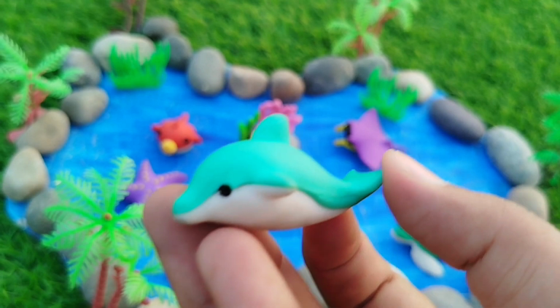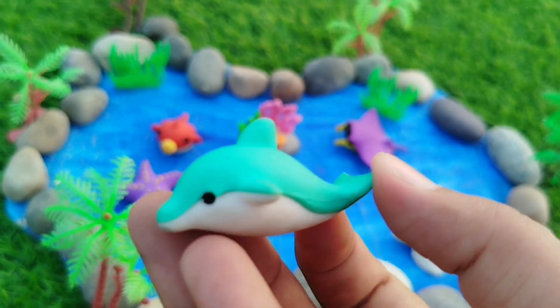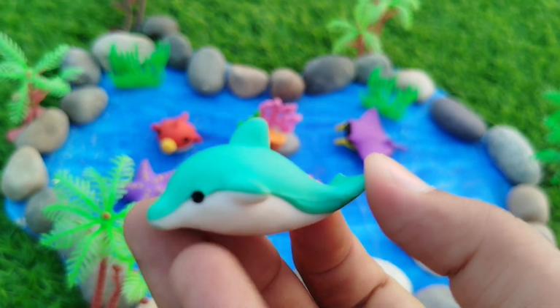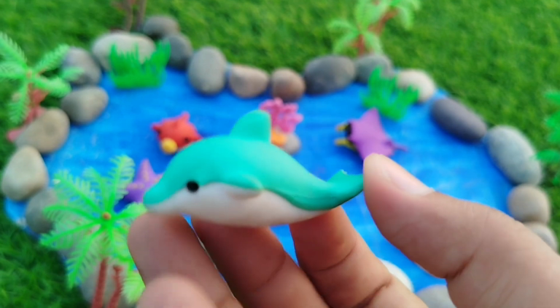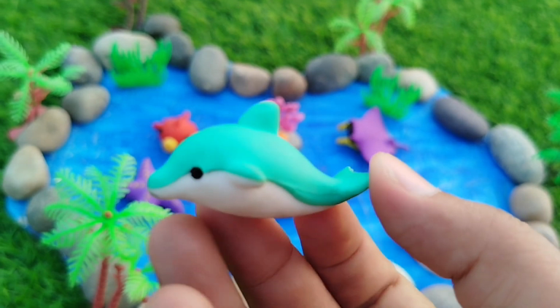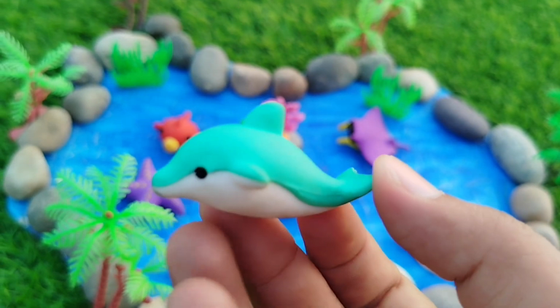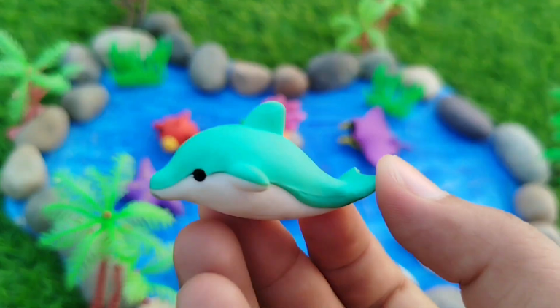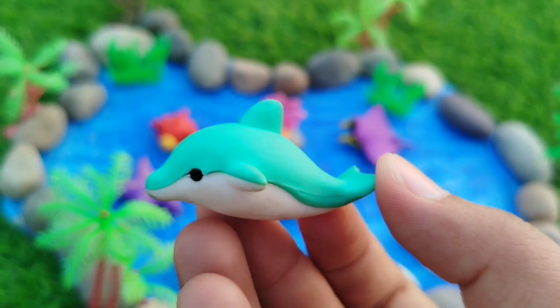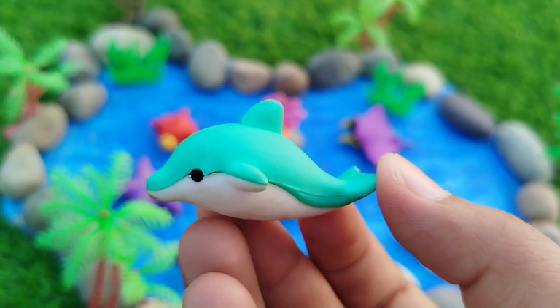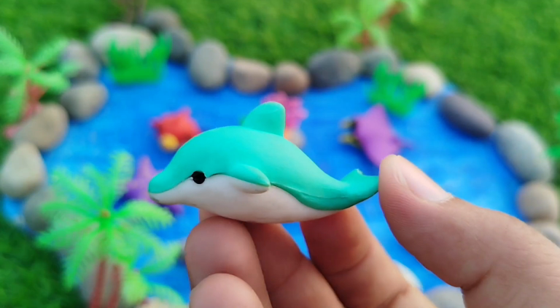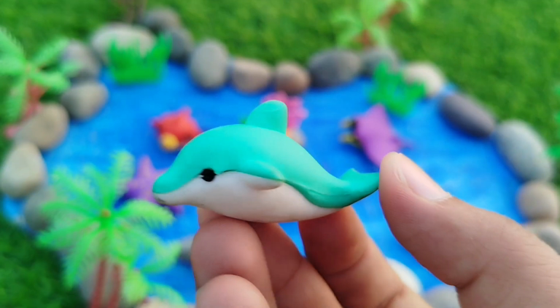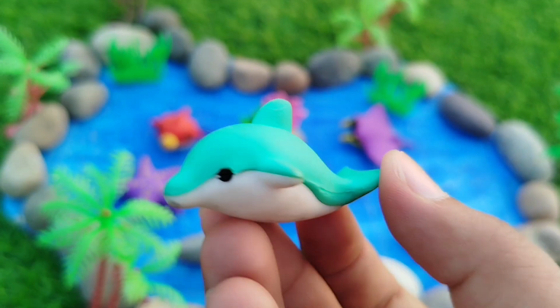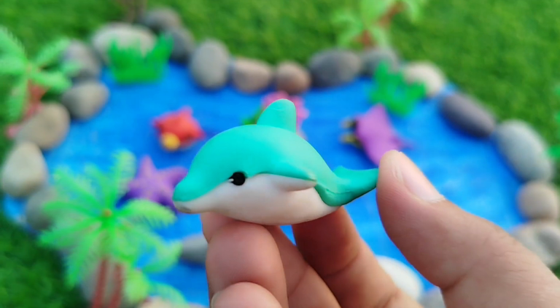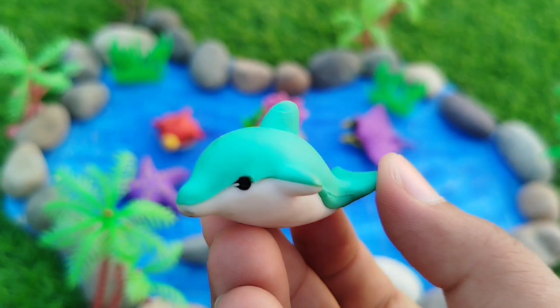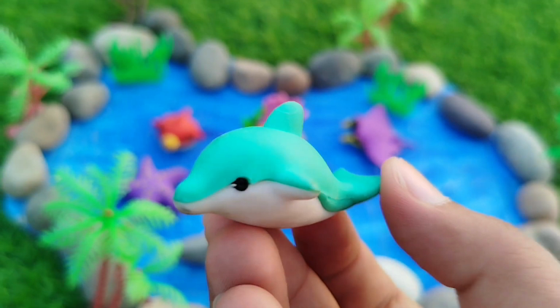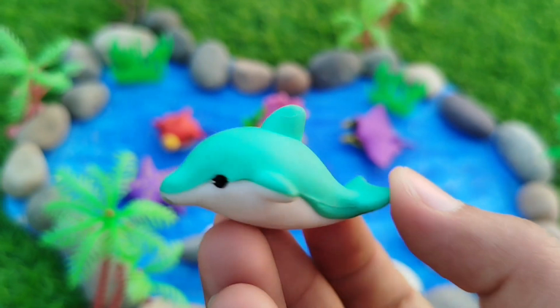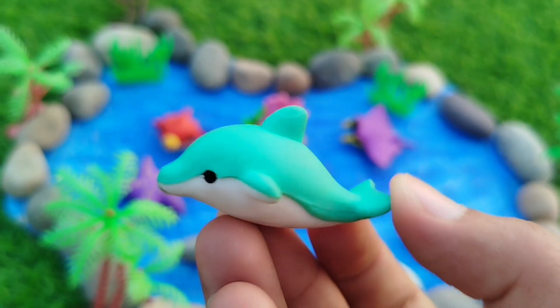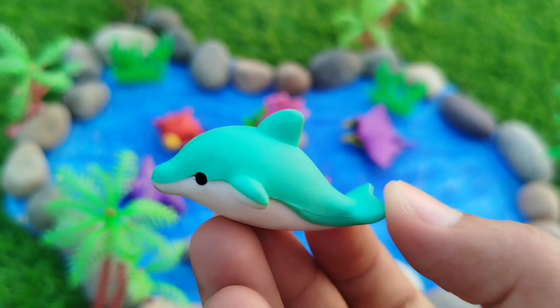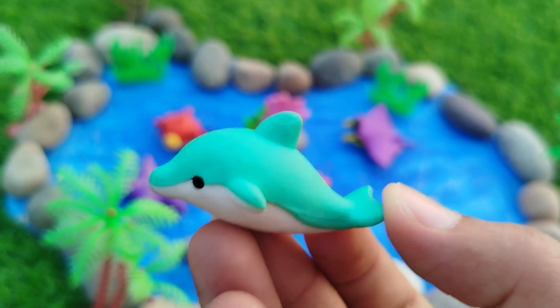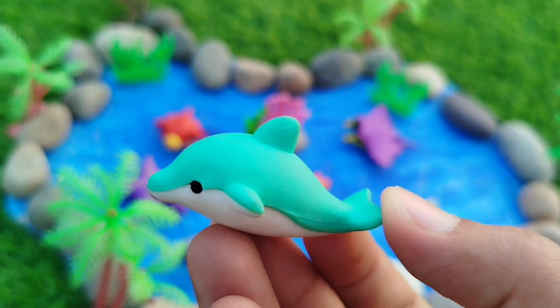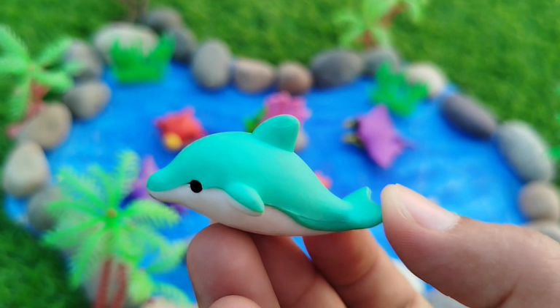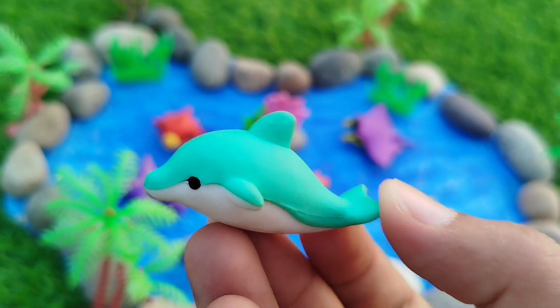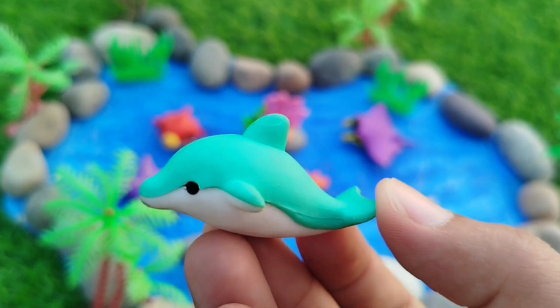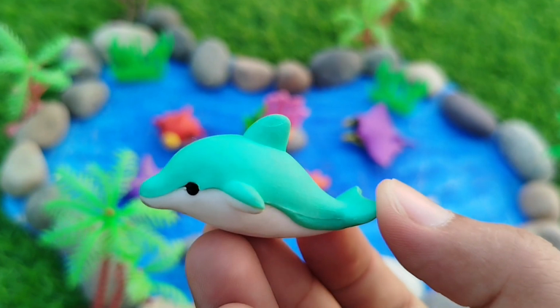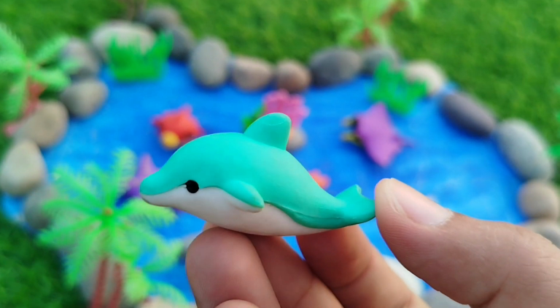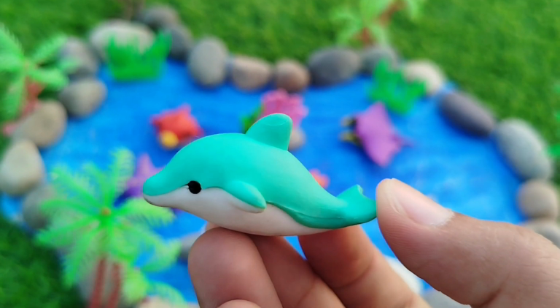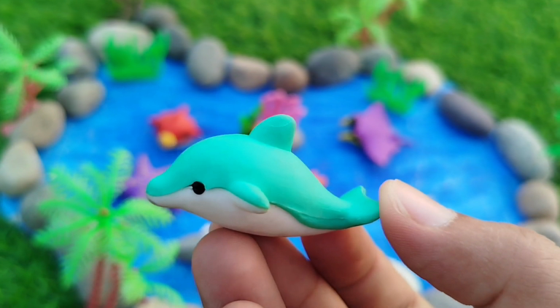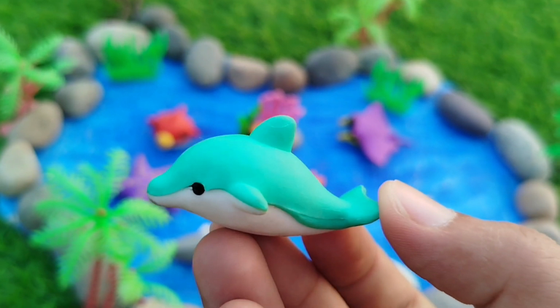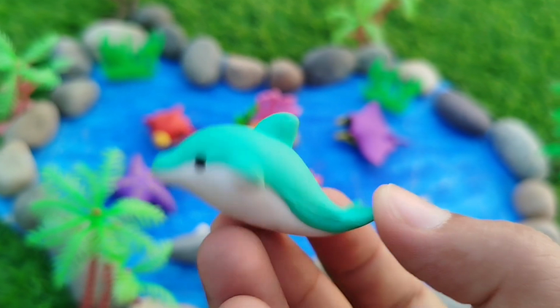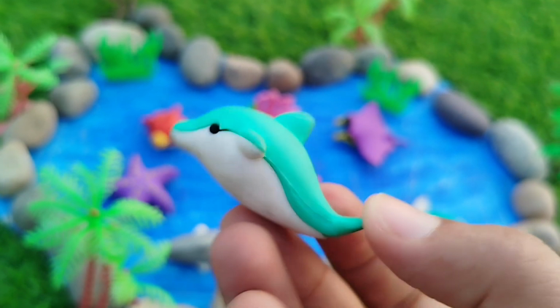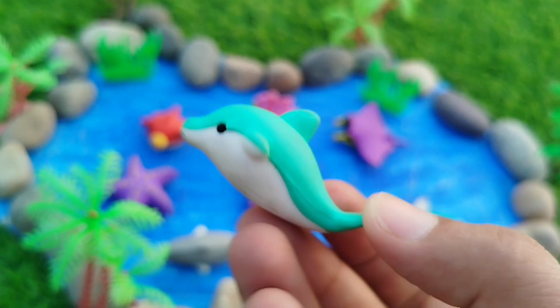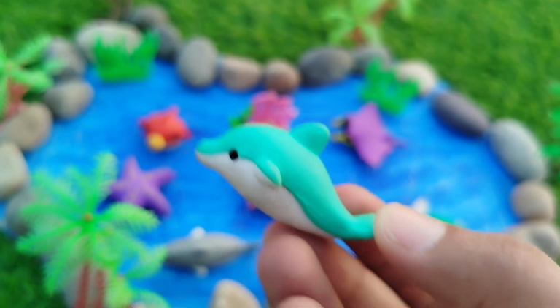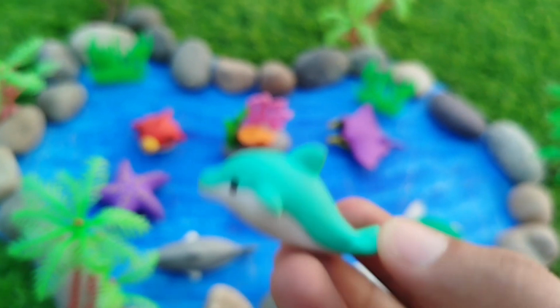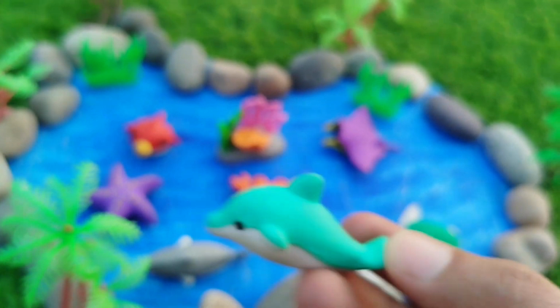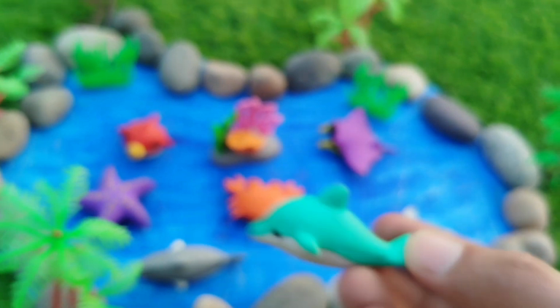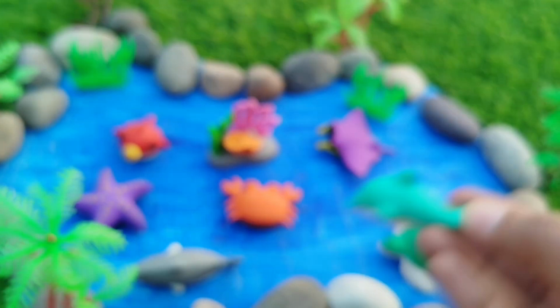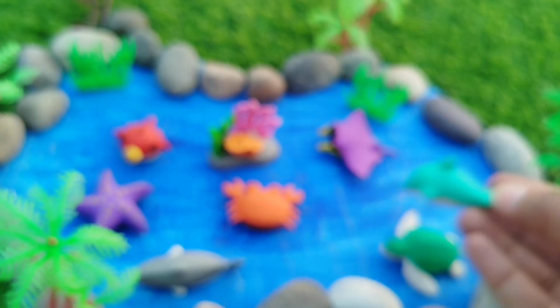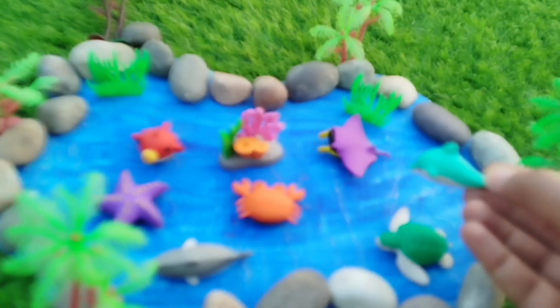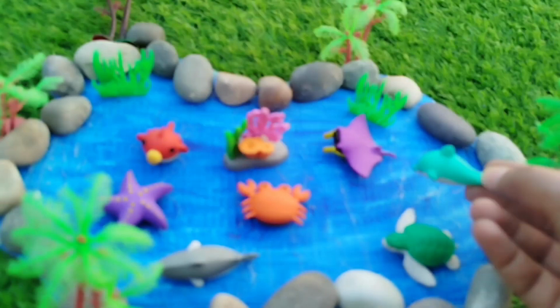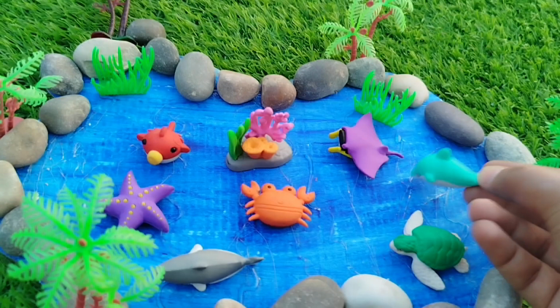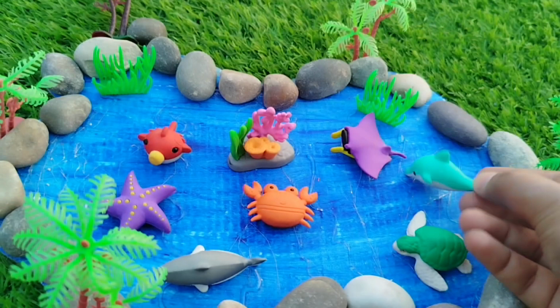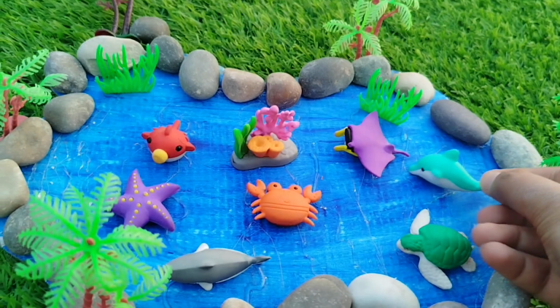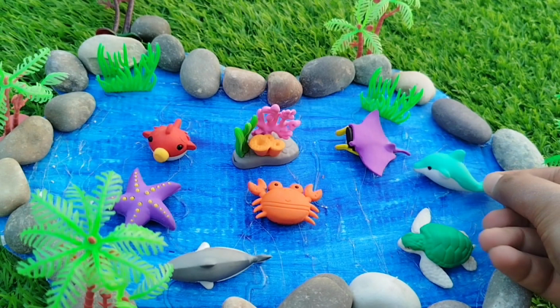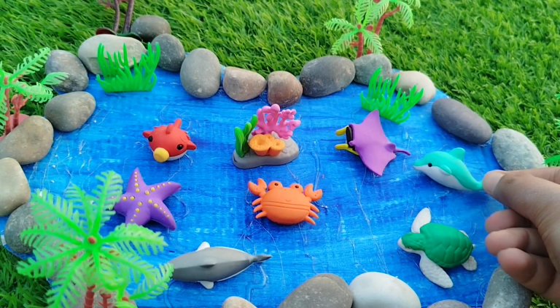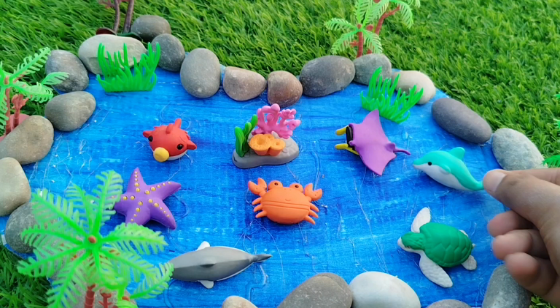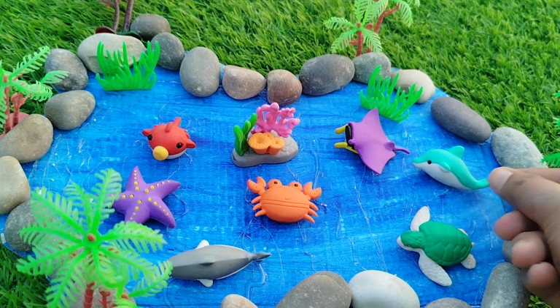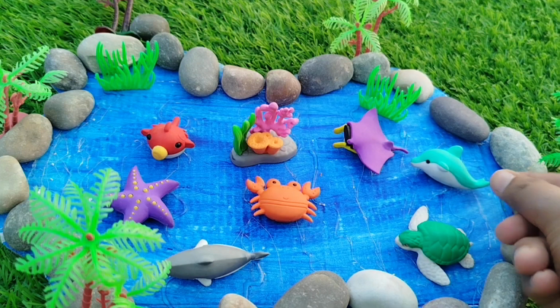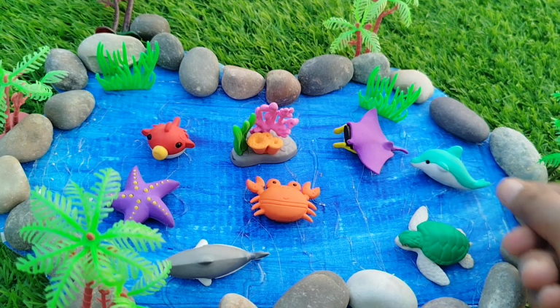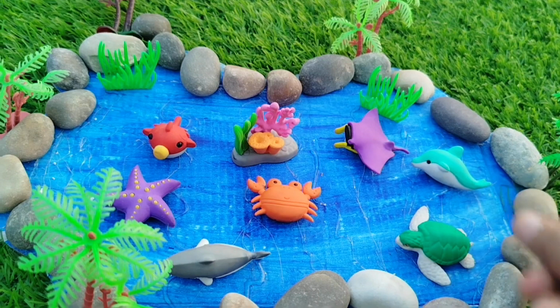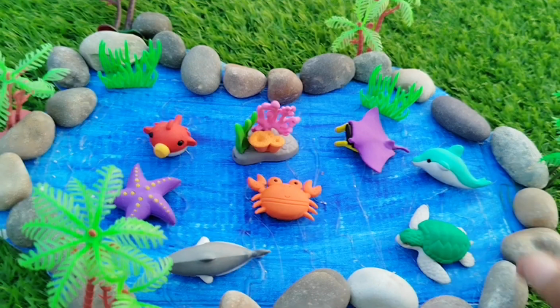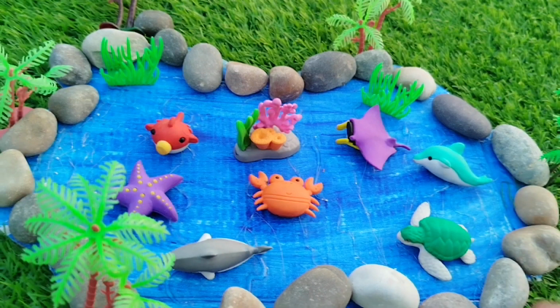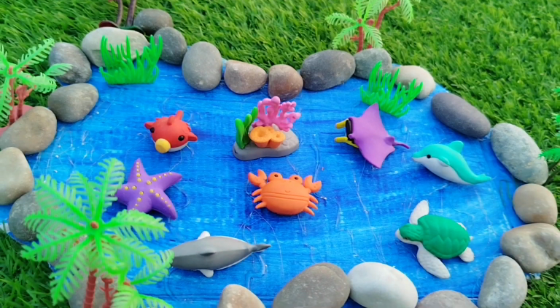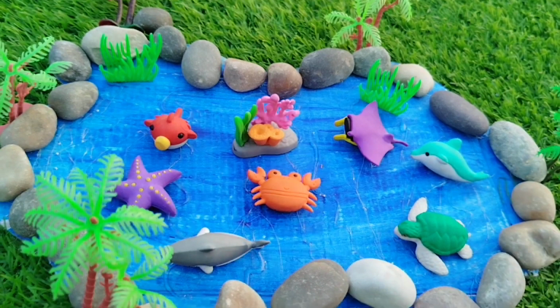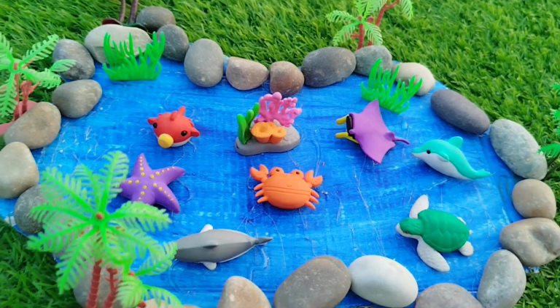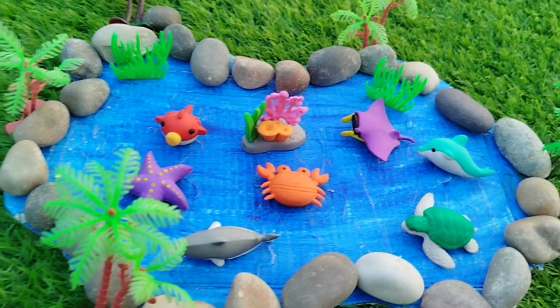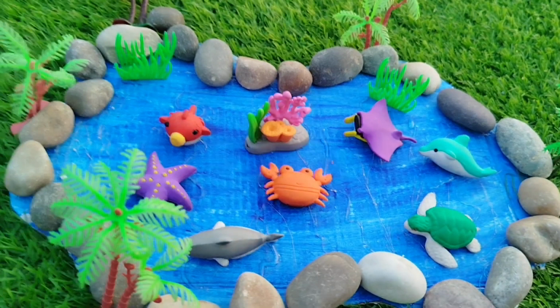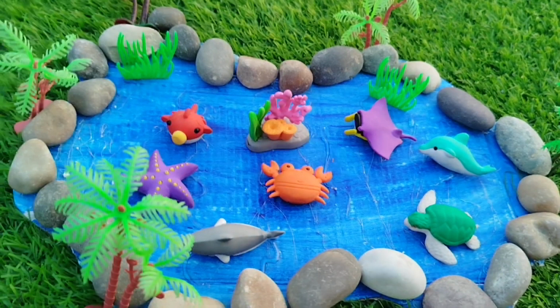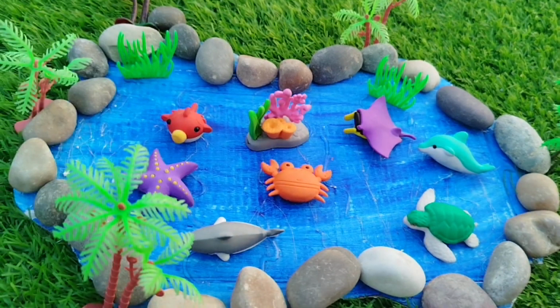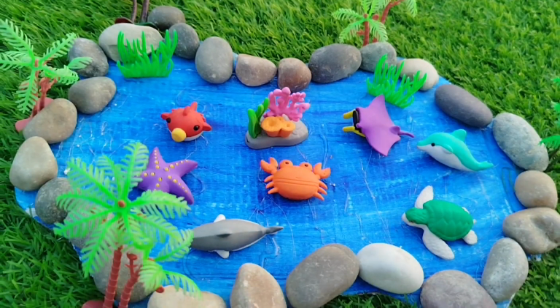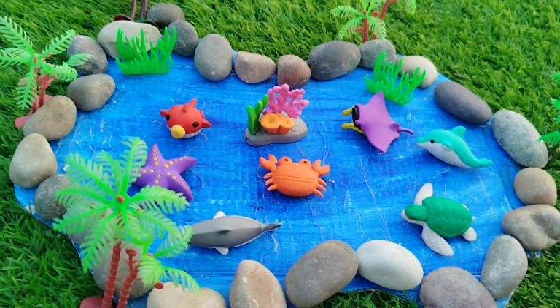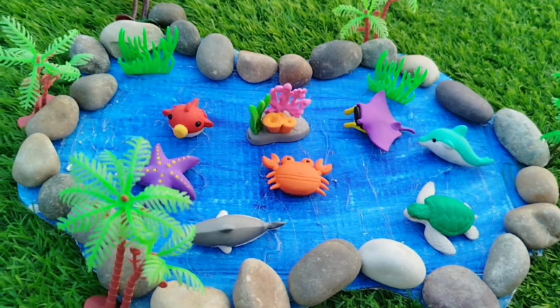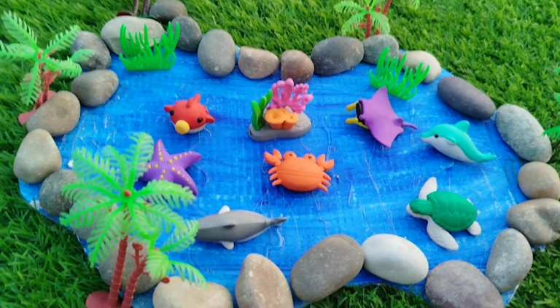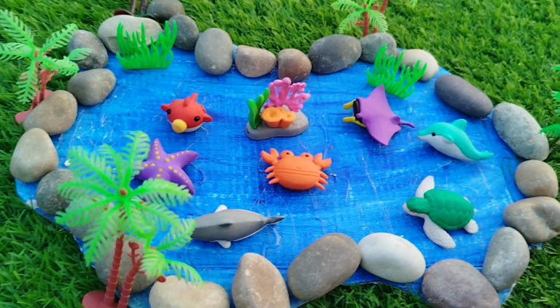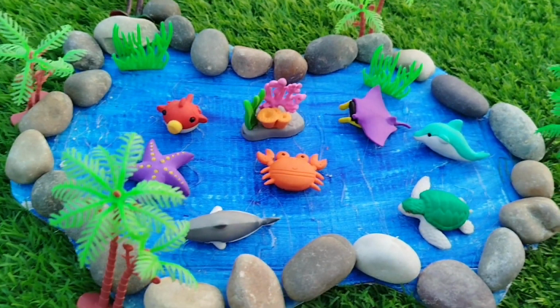A Dolphin. This is a Dolphin. A Dolphin.